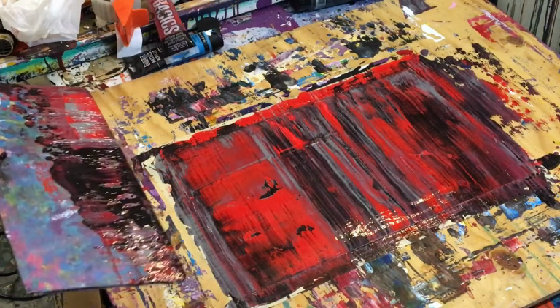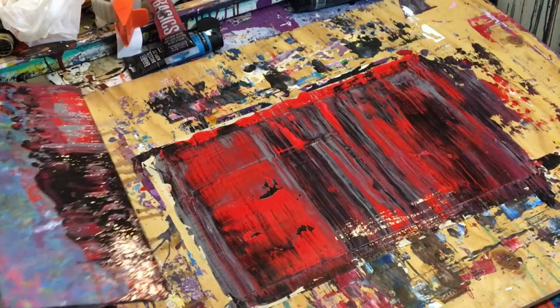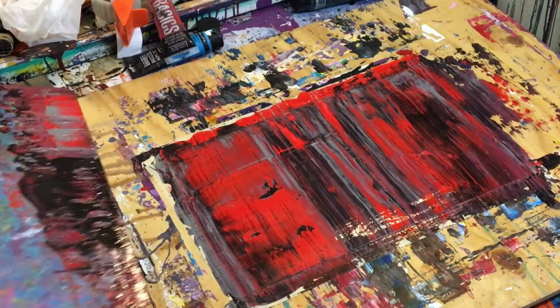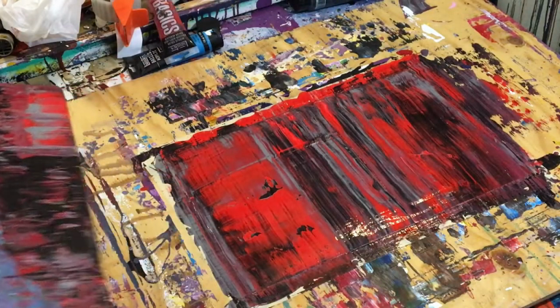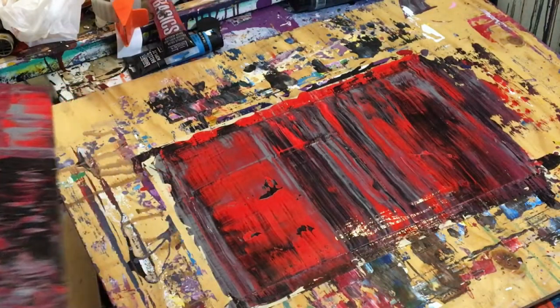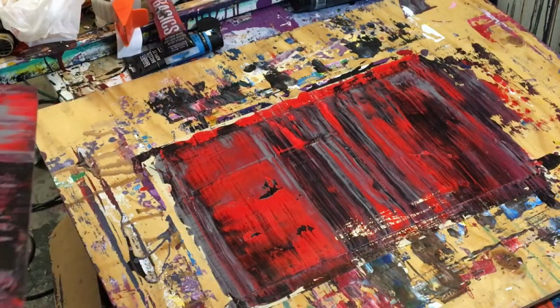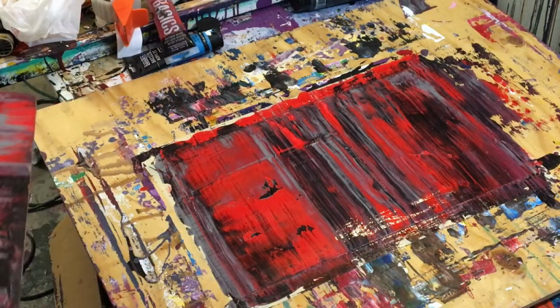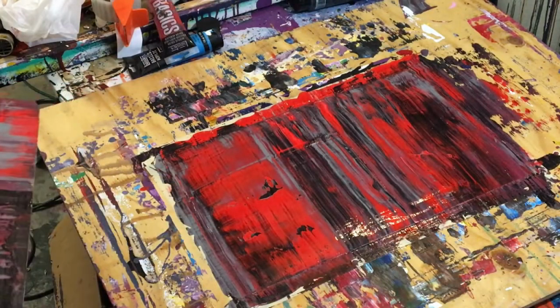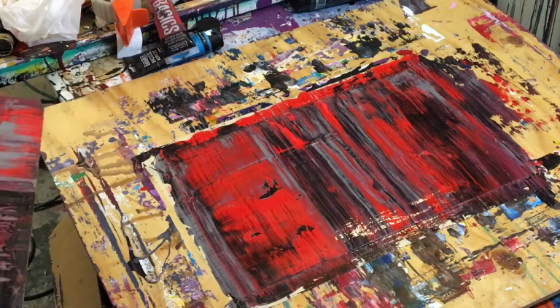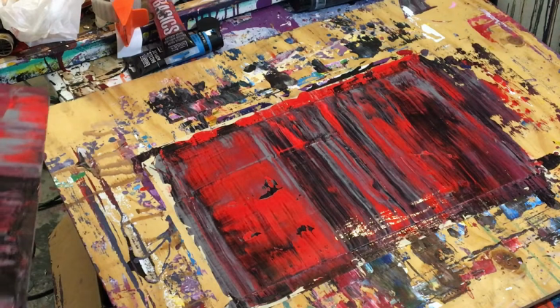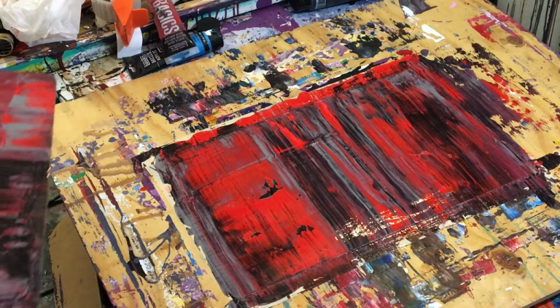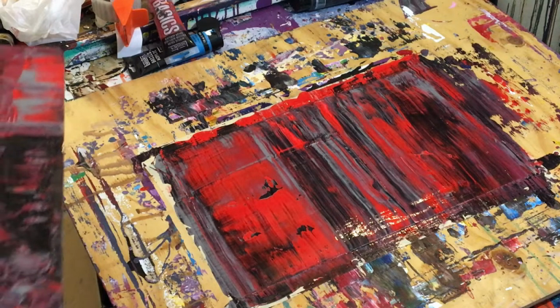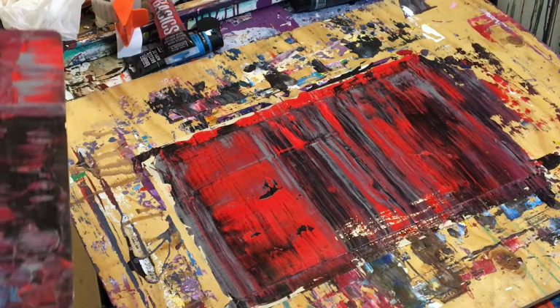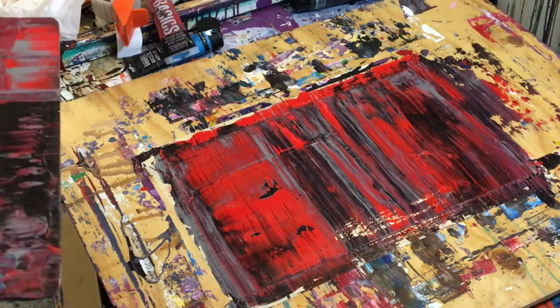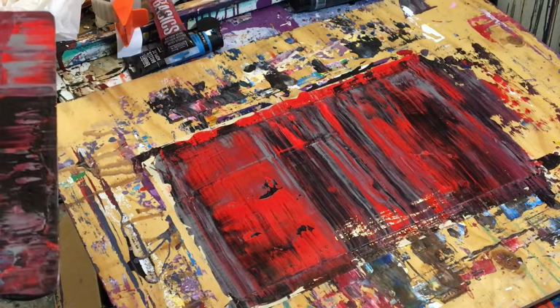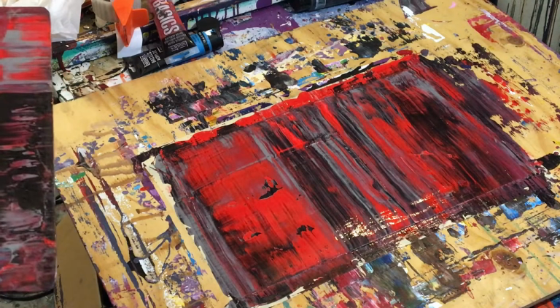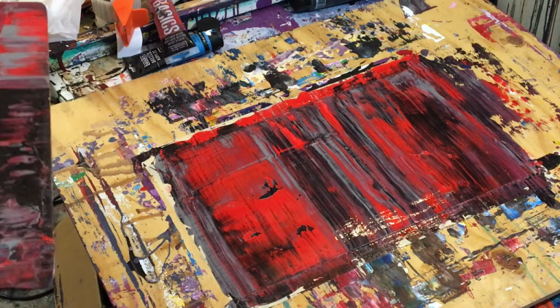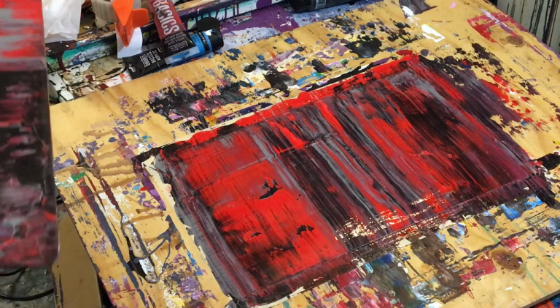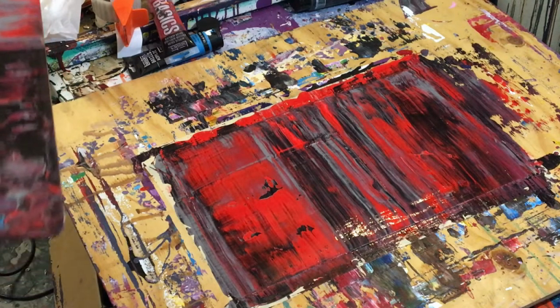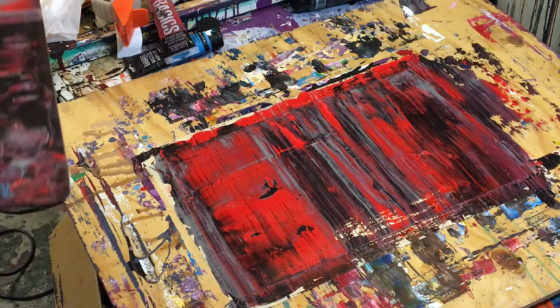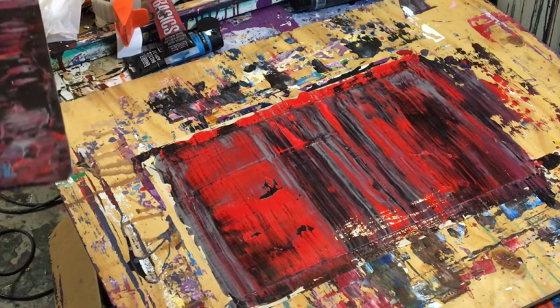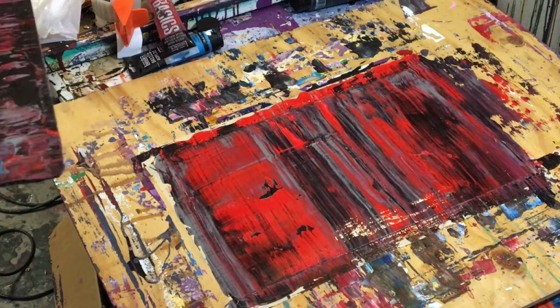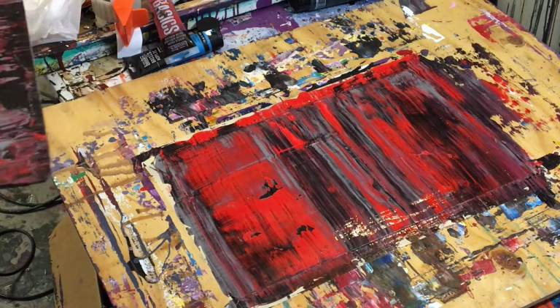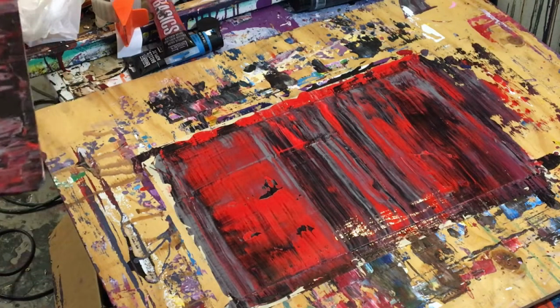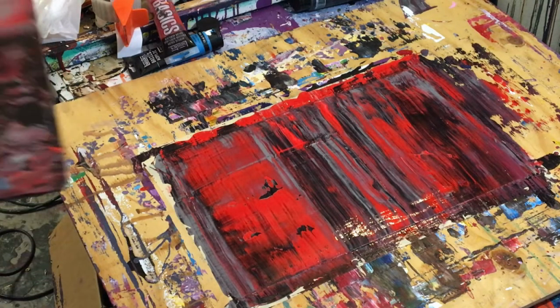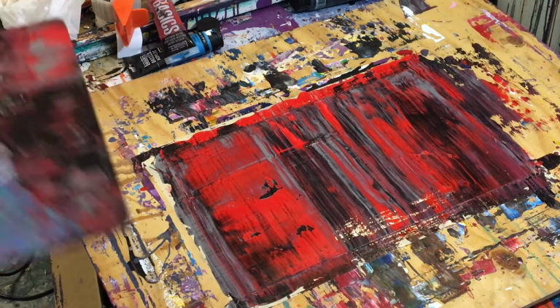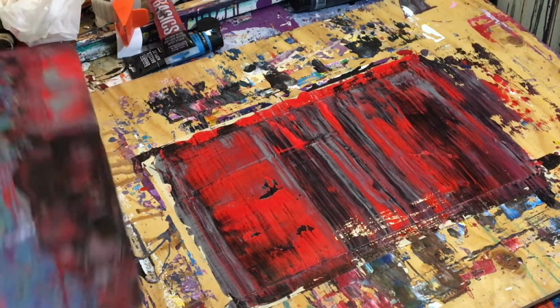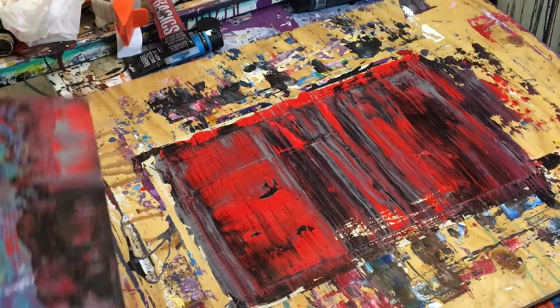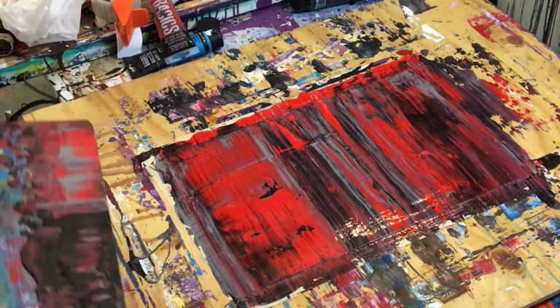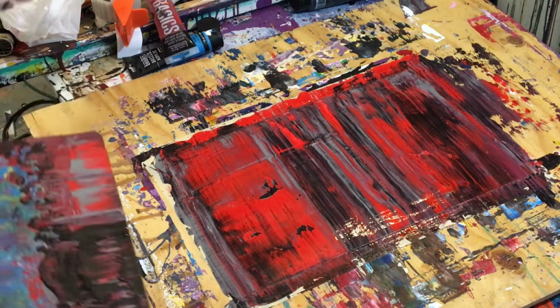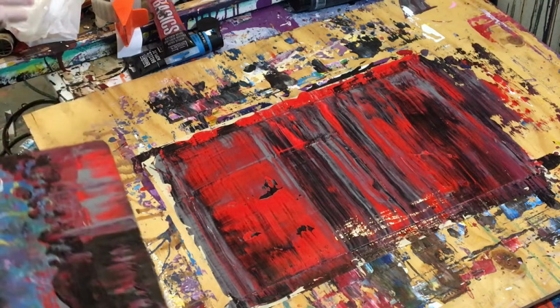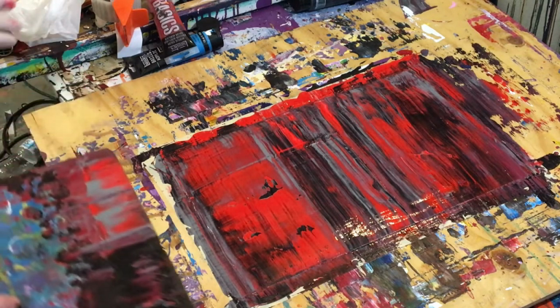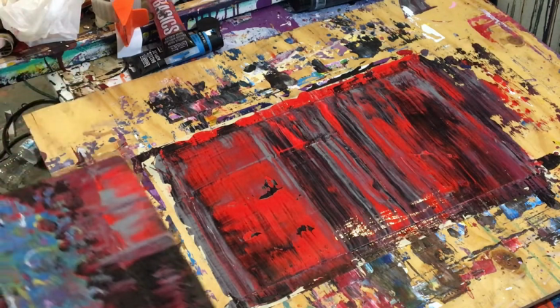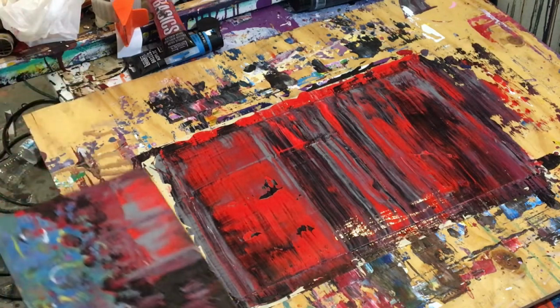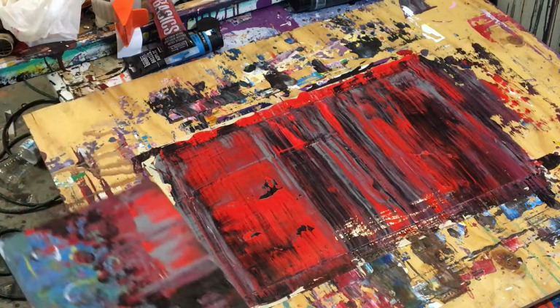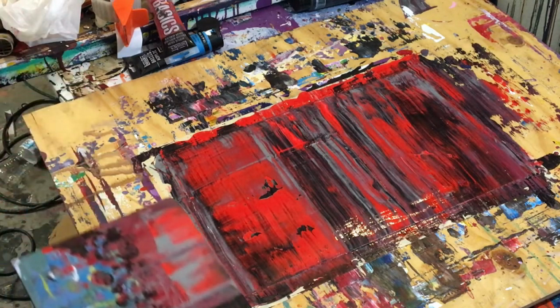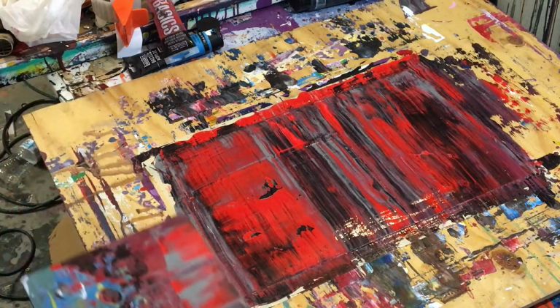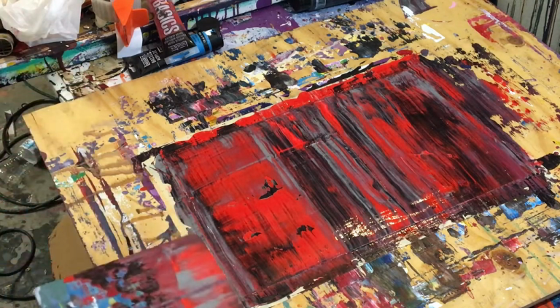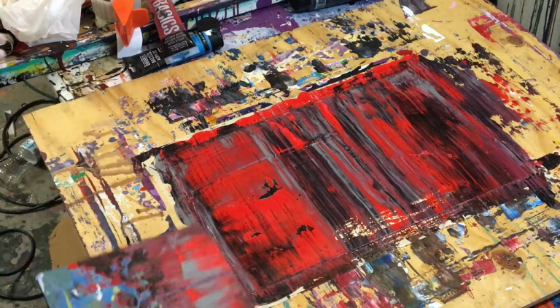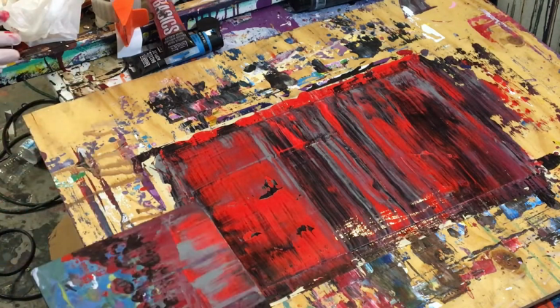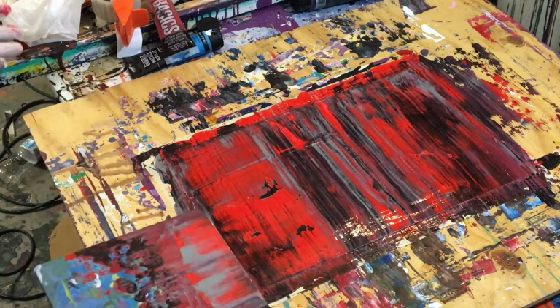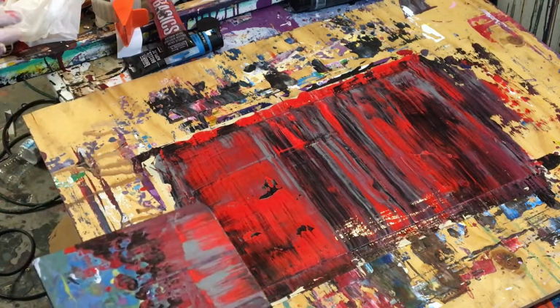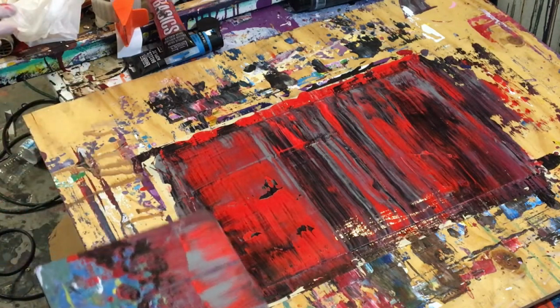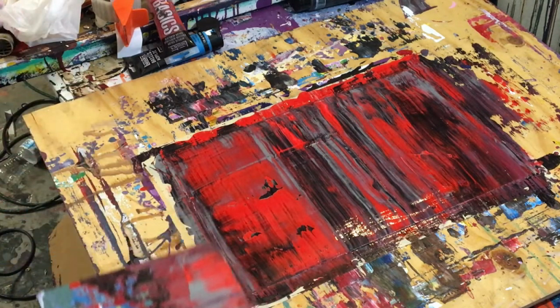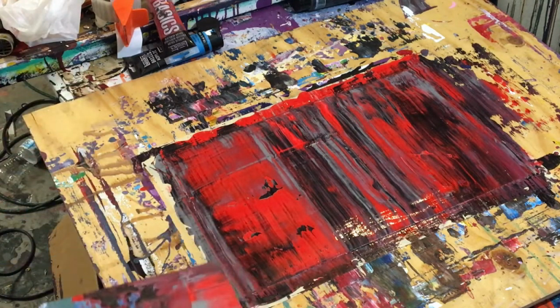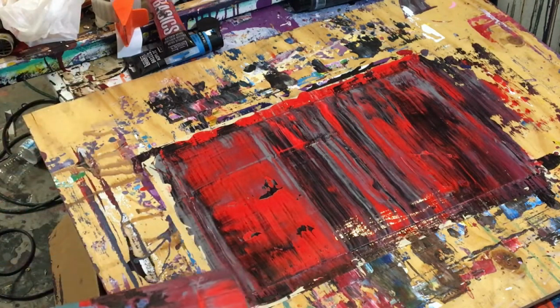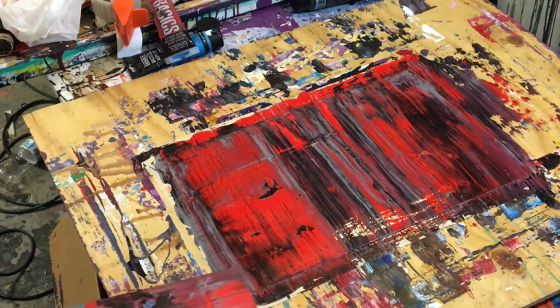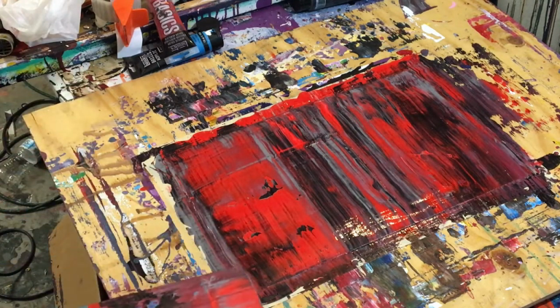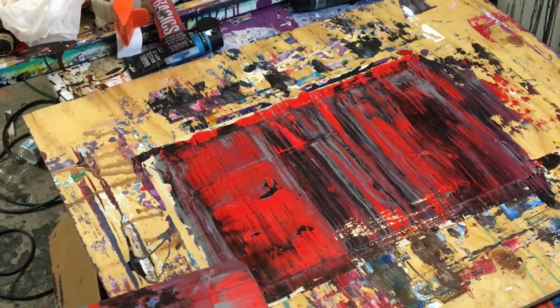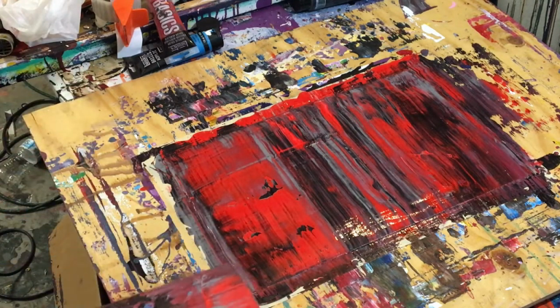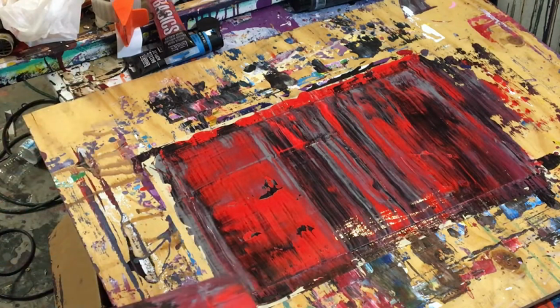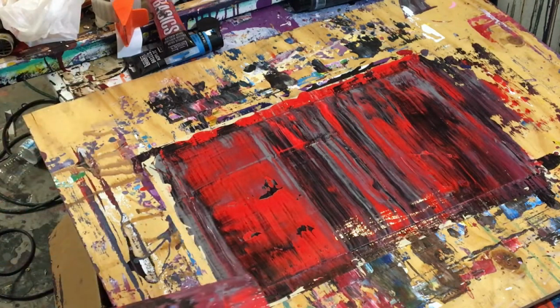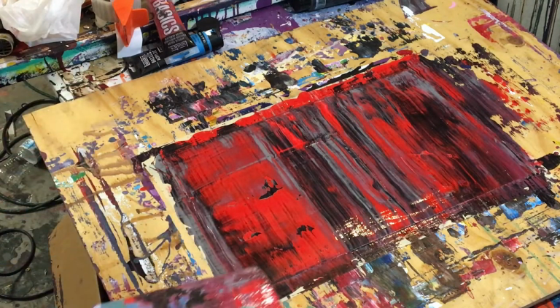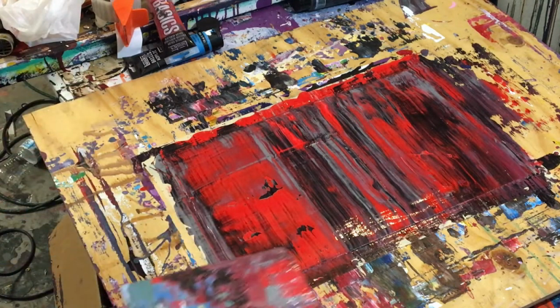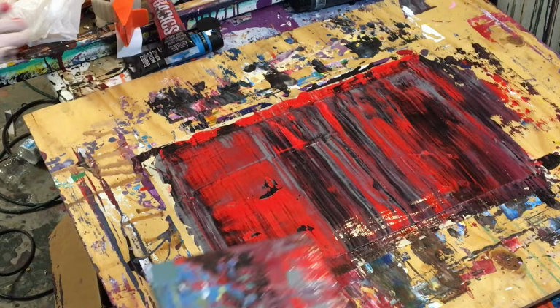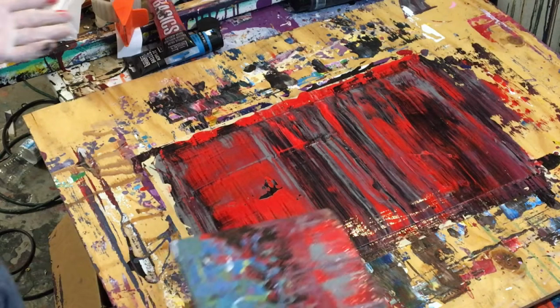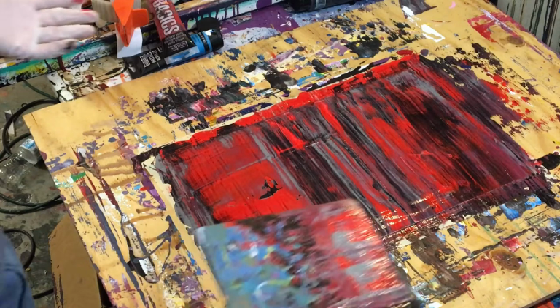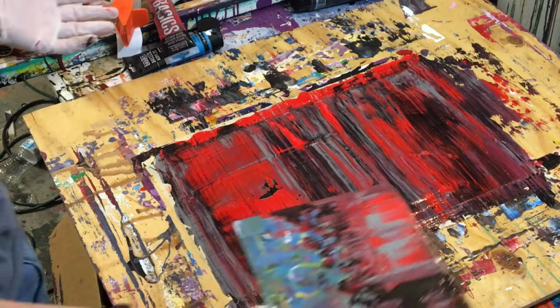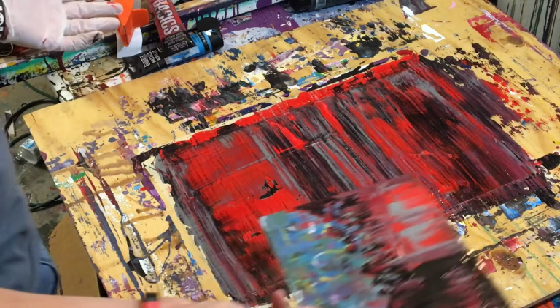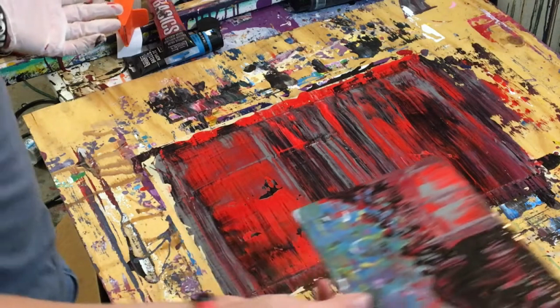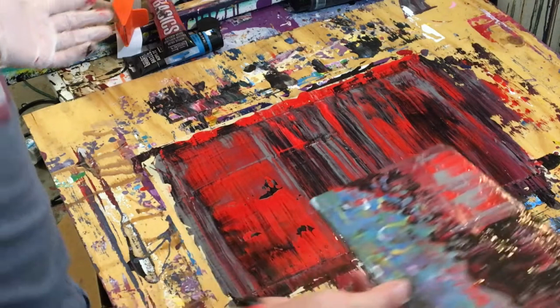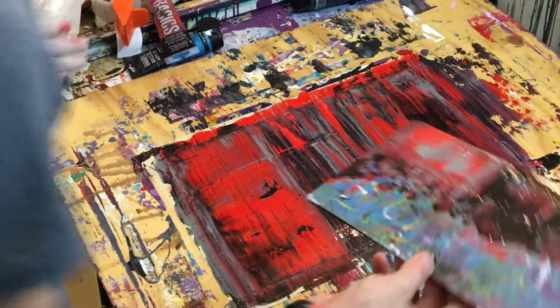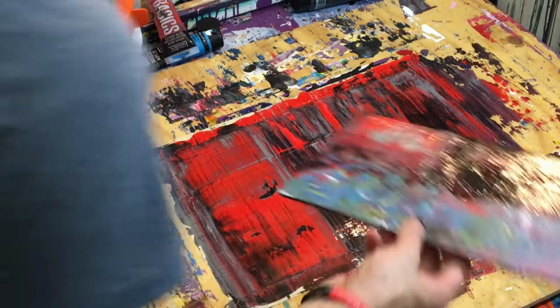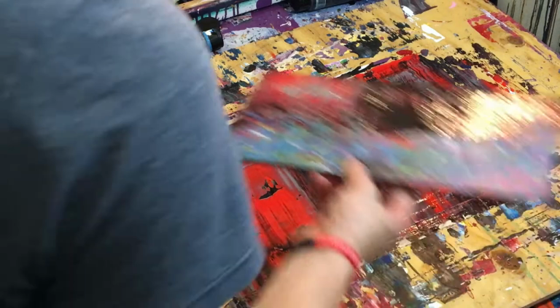I'm happy with where that's going. Let's do it to the top real quick — I'm really going to pull those colors through, putting some pressure on it. And that is actually pretty cool — I actually like it a significant amount.